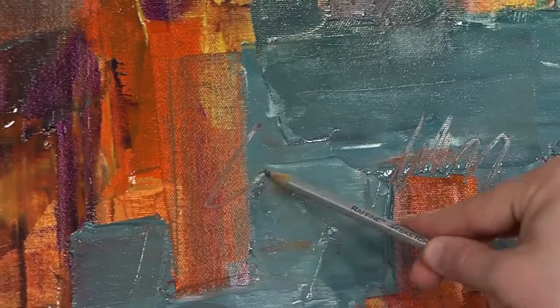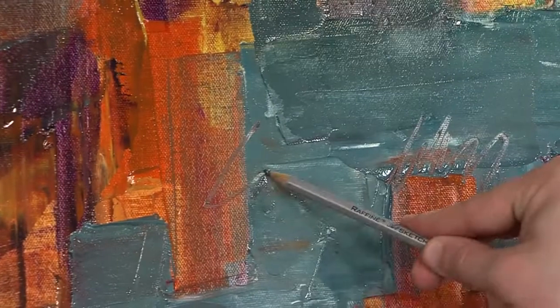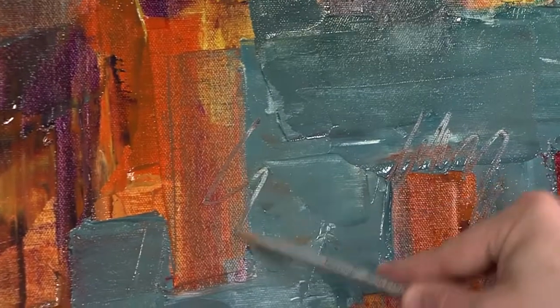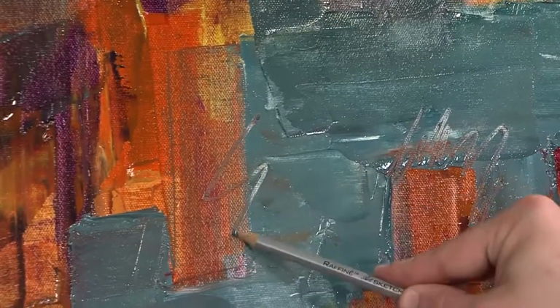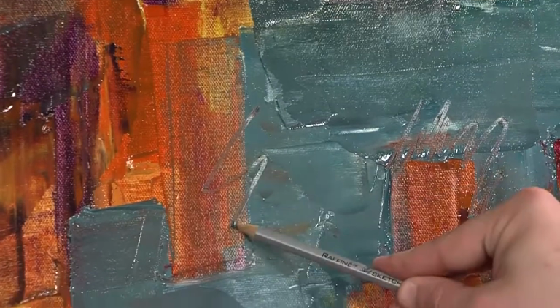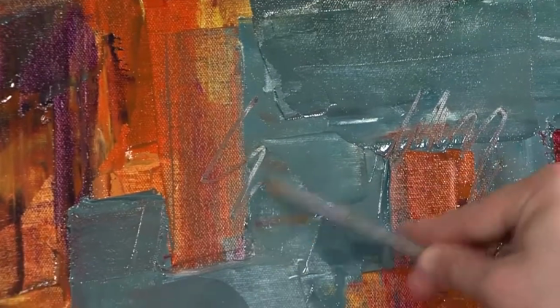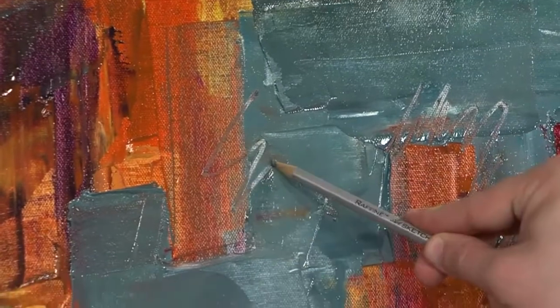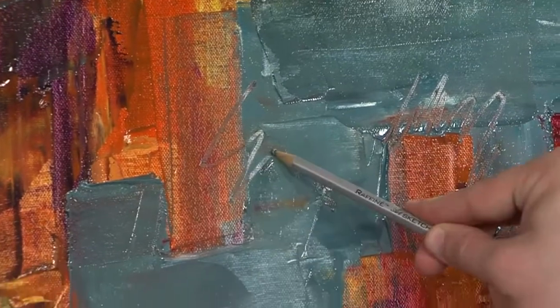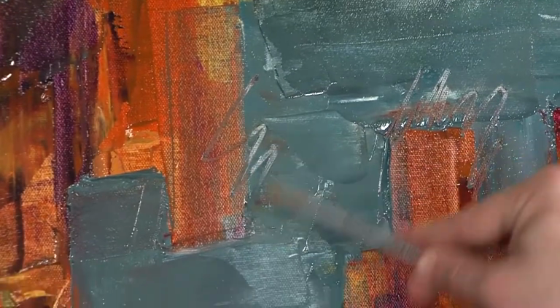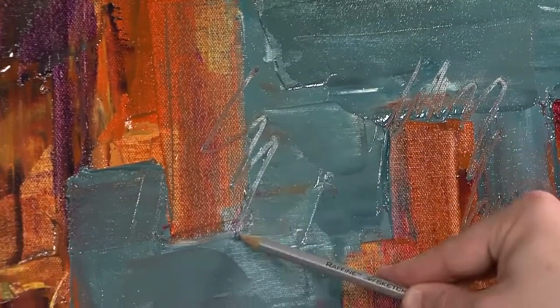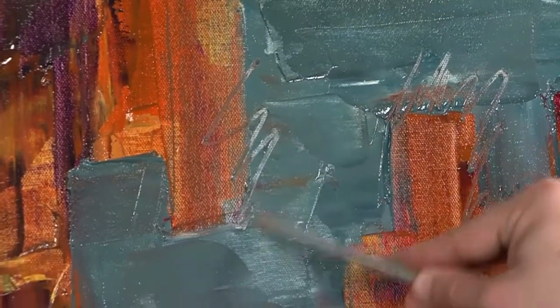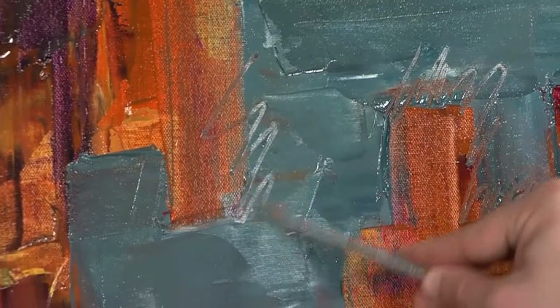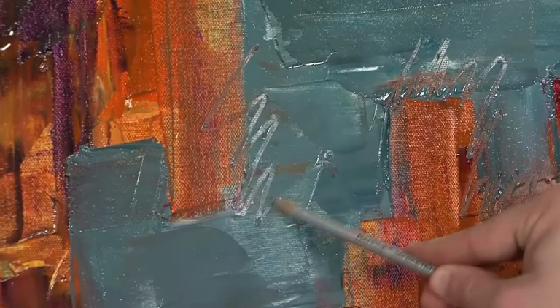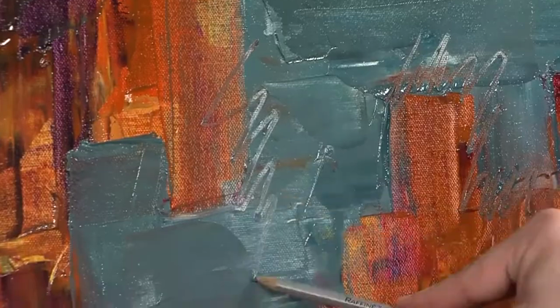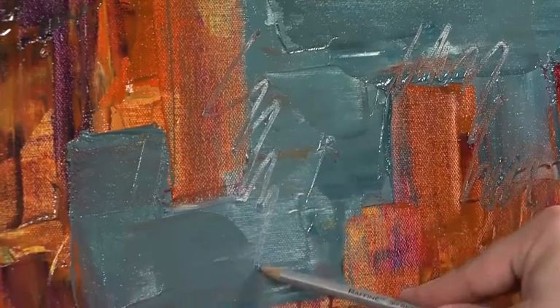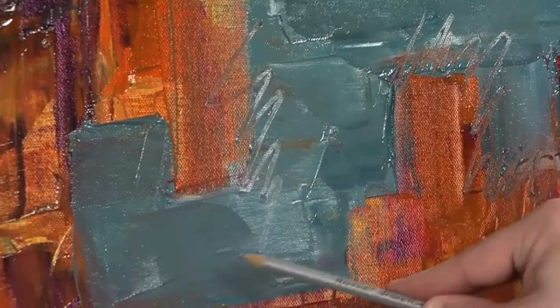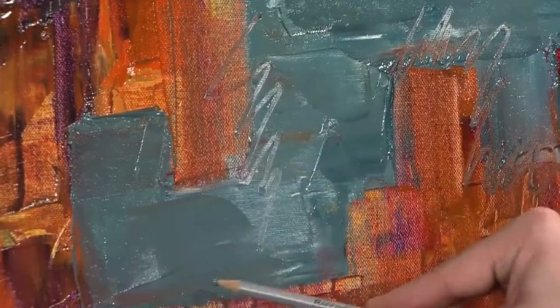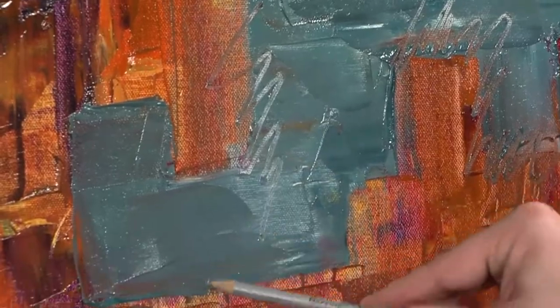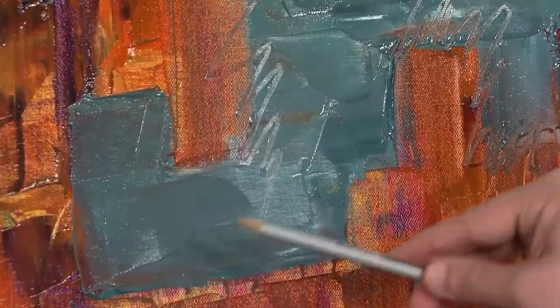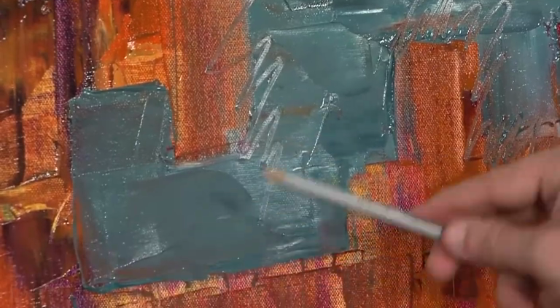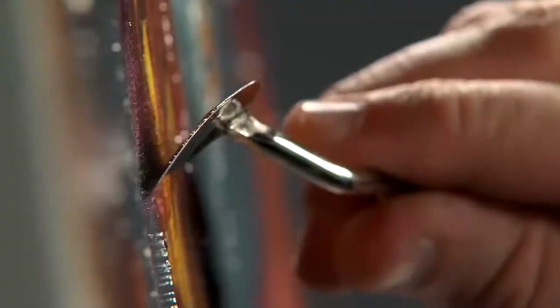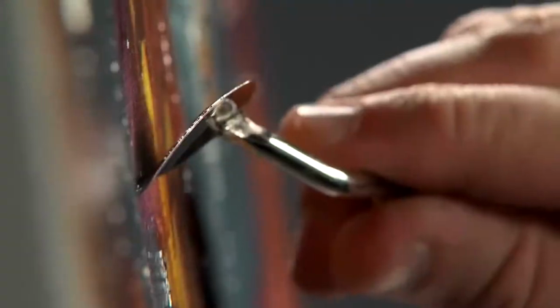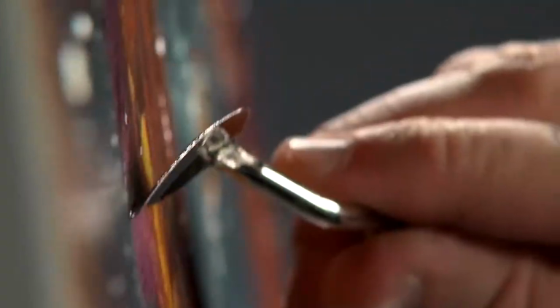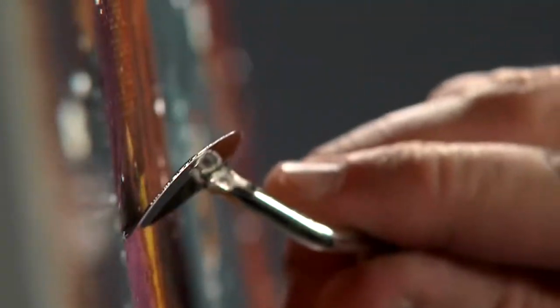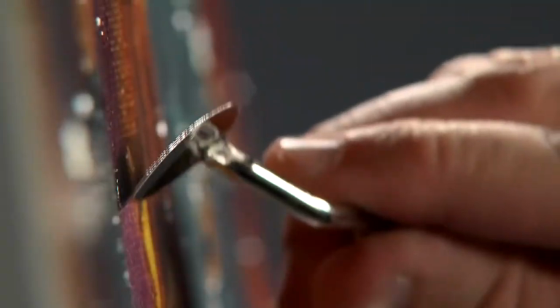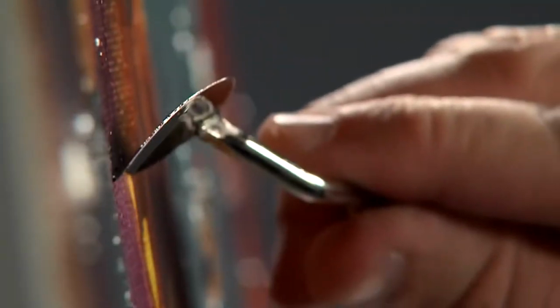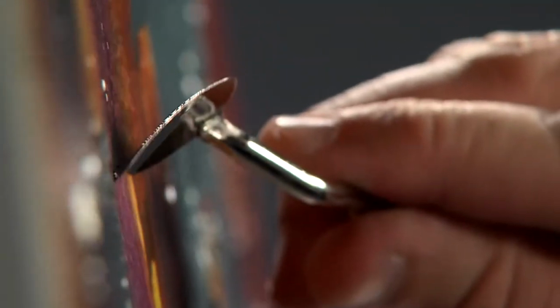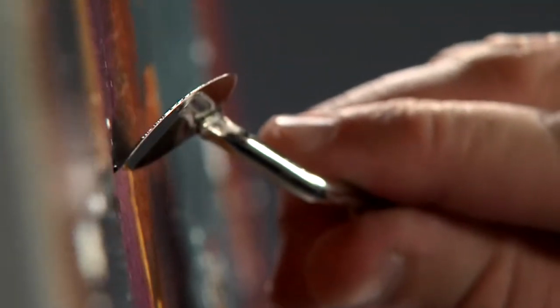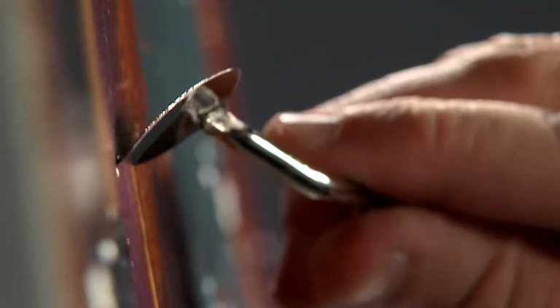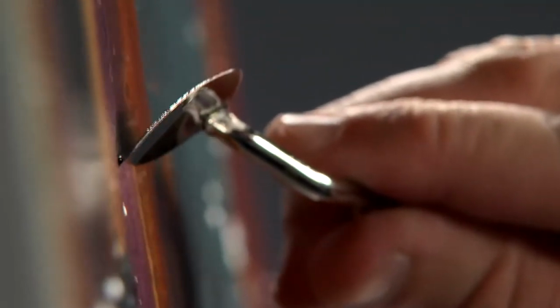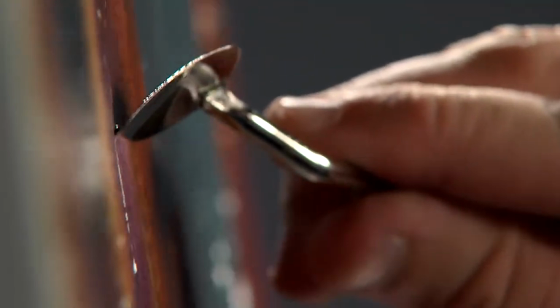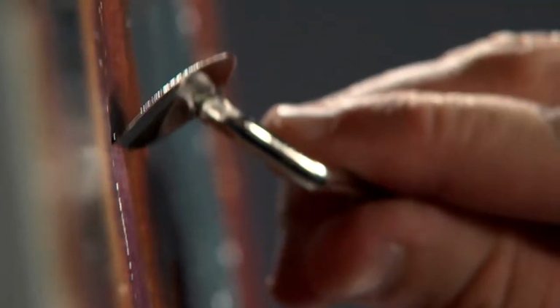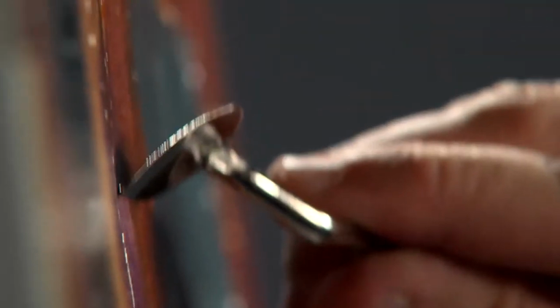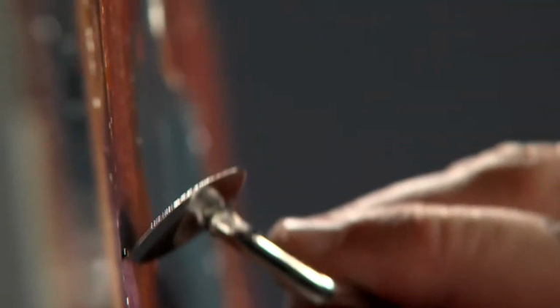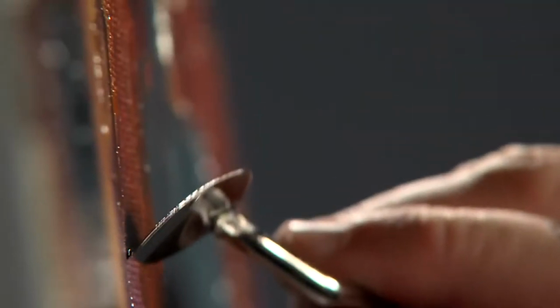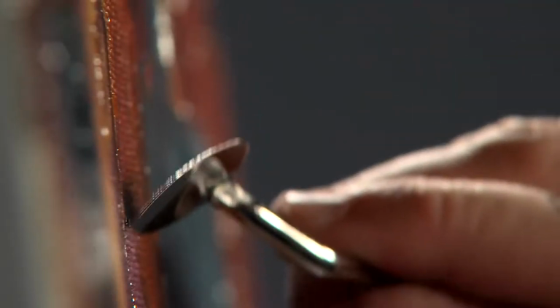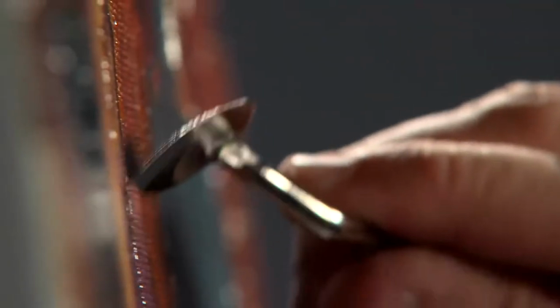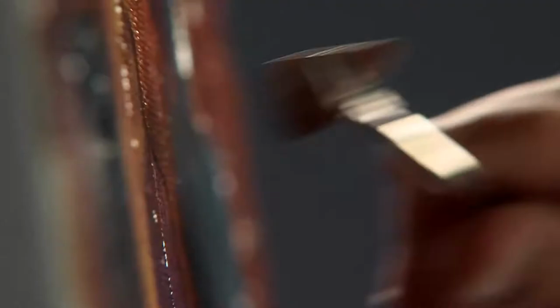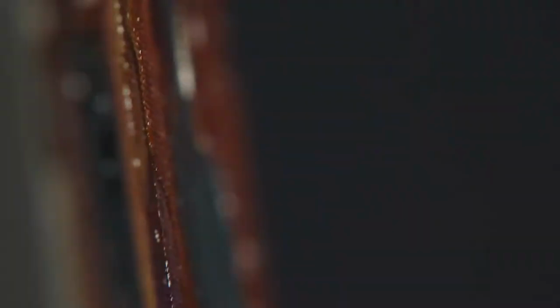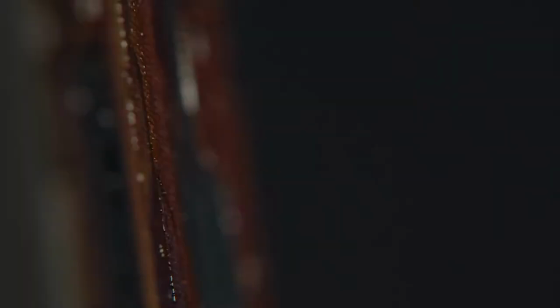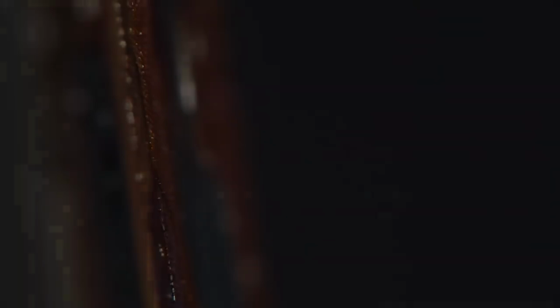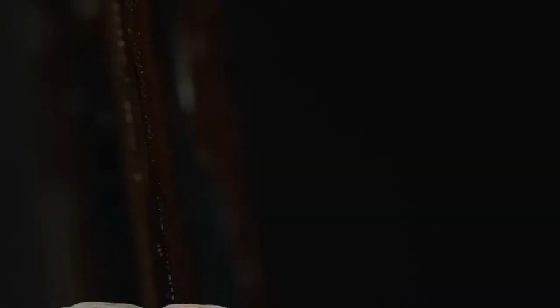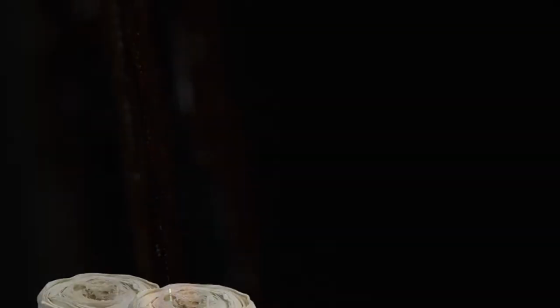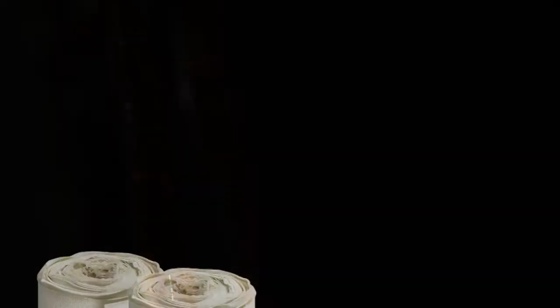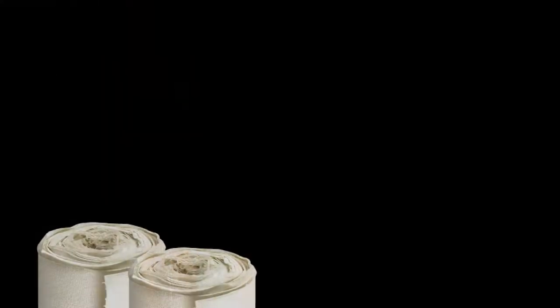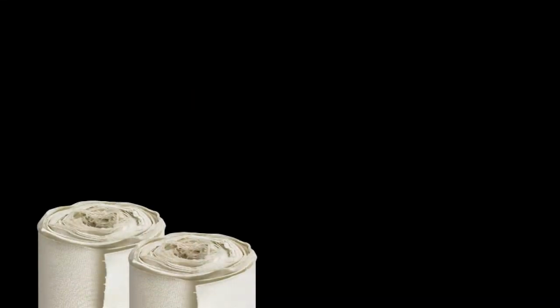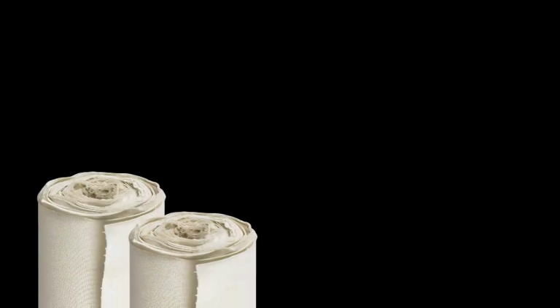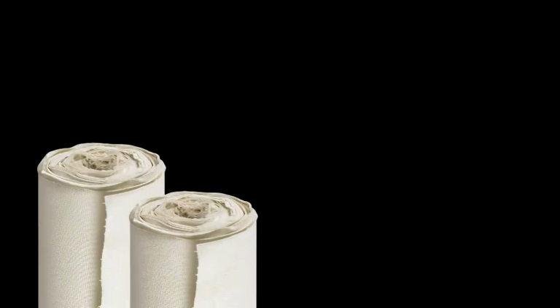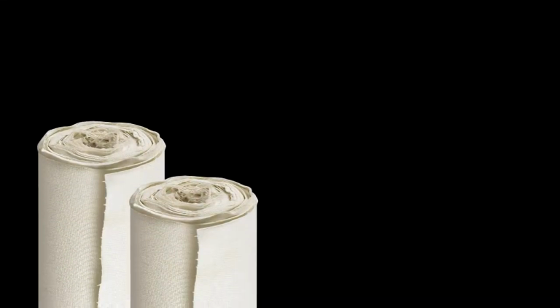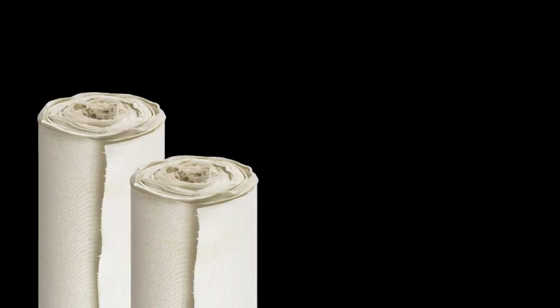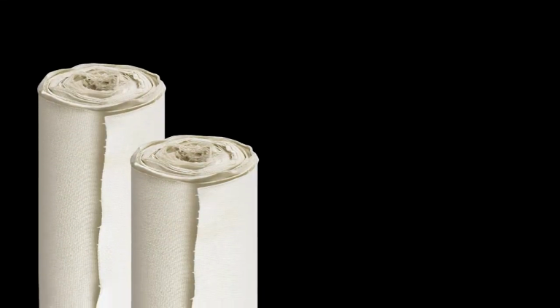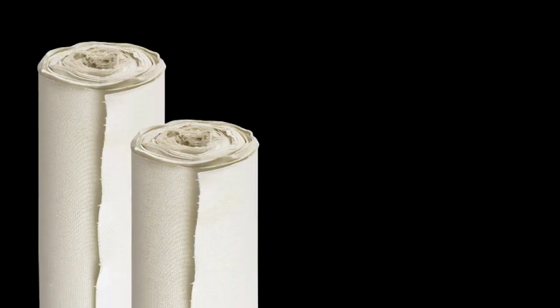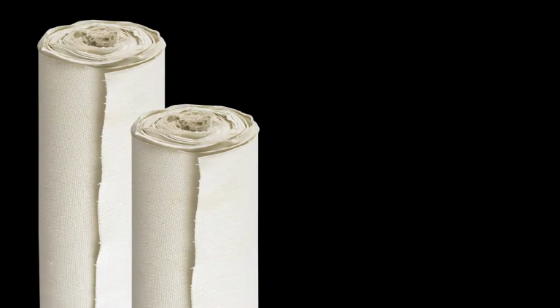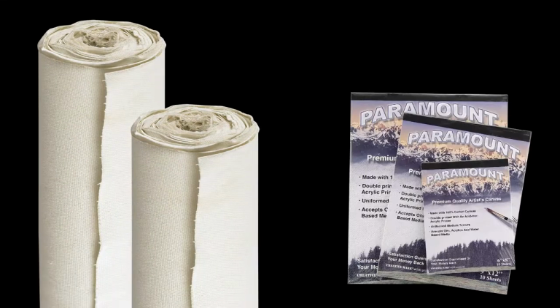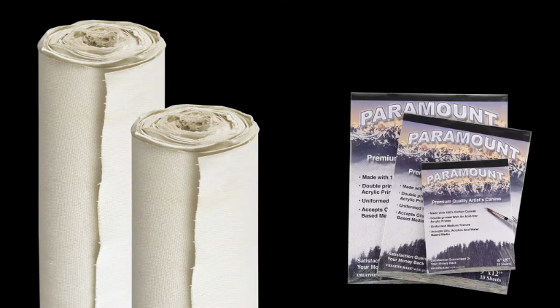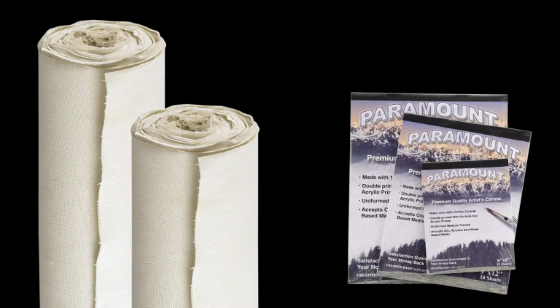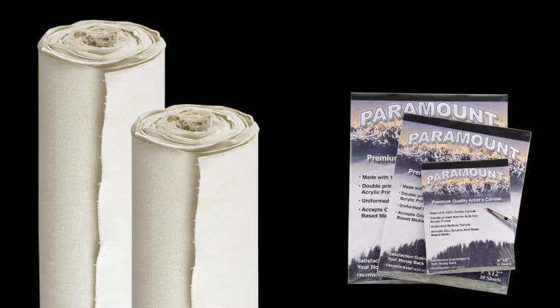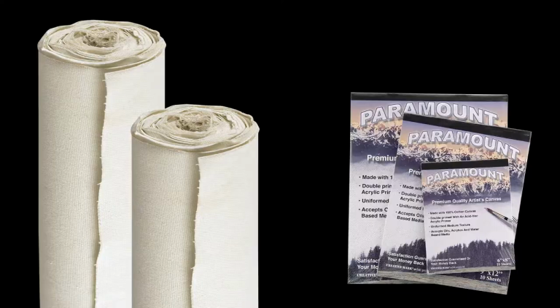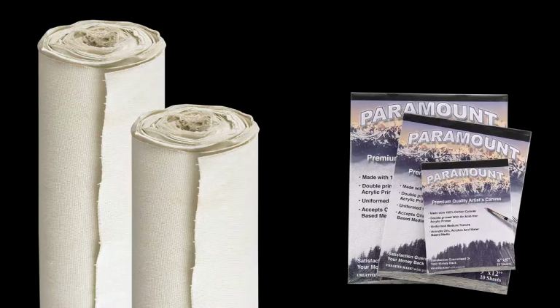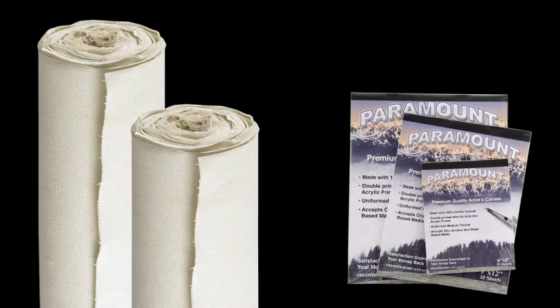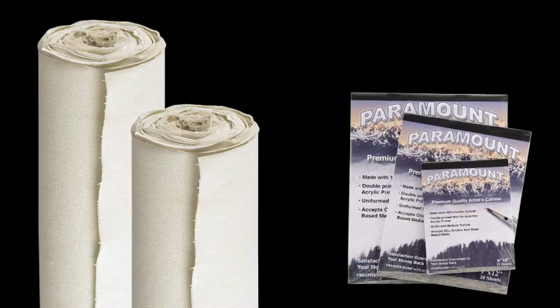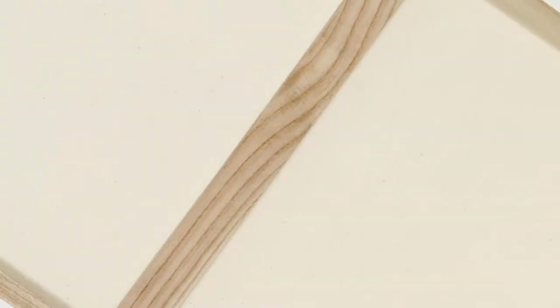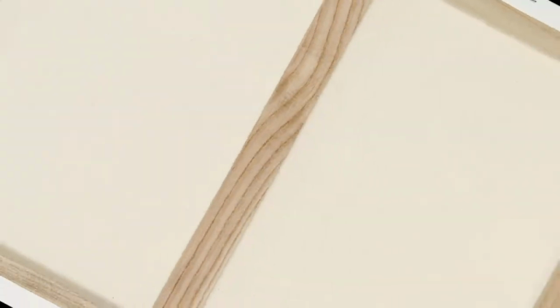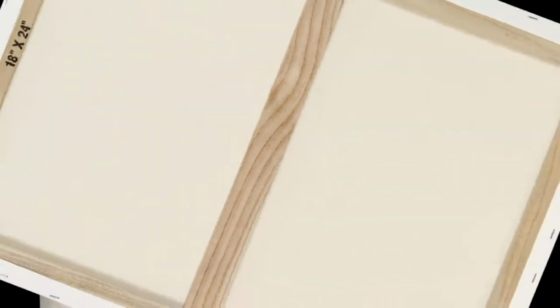The surface has just the right tooth for almost any painting technique. Paramount canvas is available in rolls, pads, and pre-stretched.